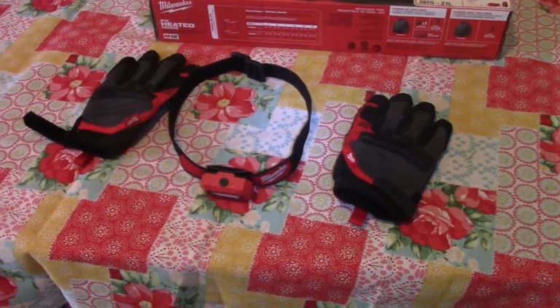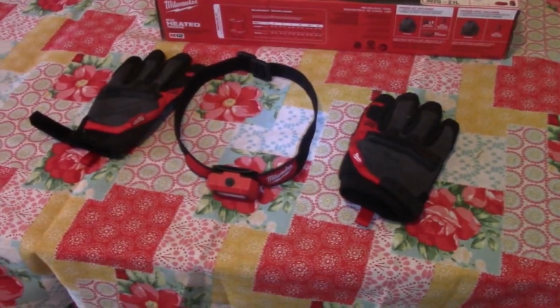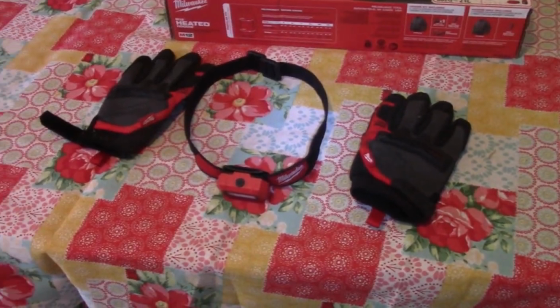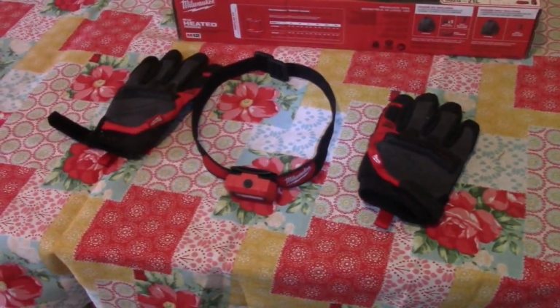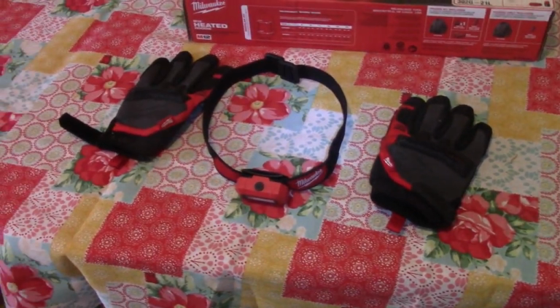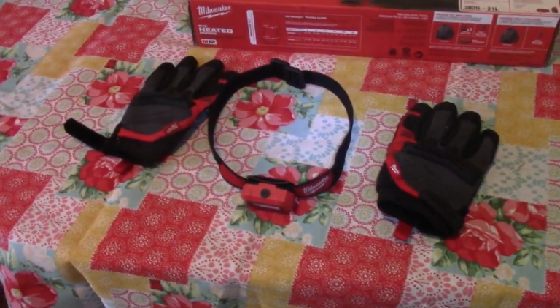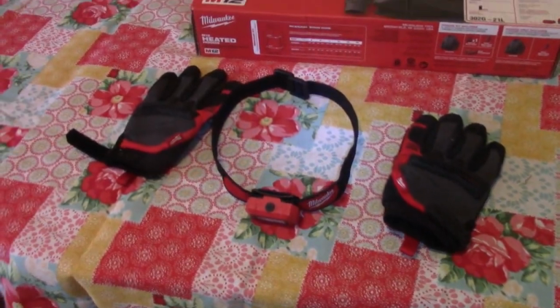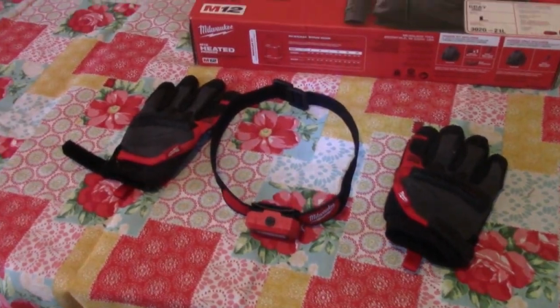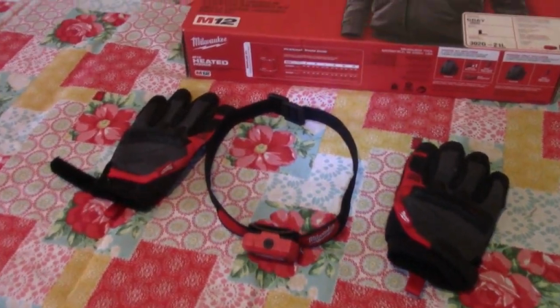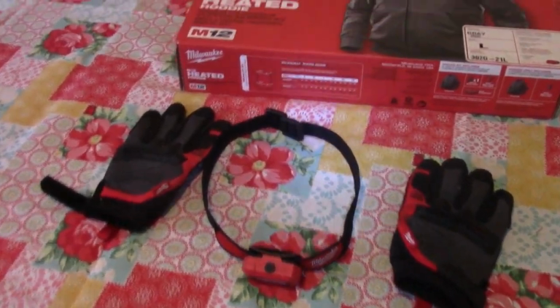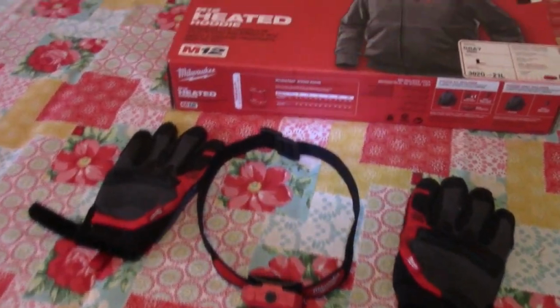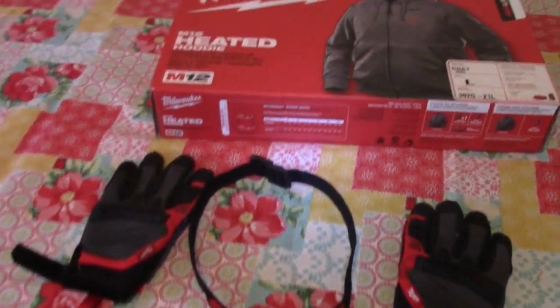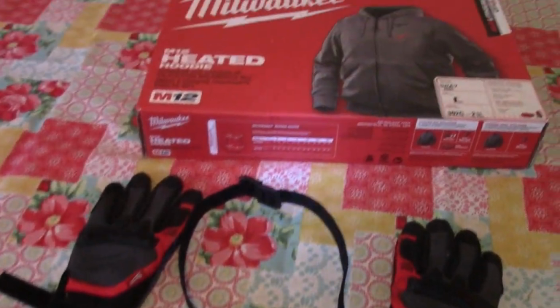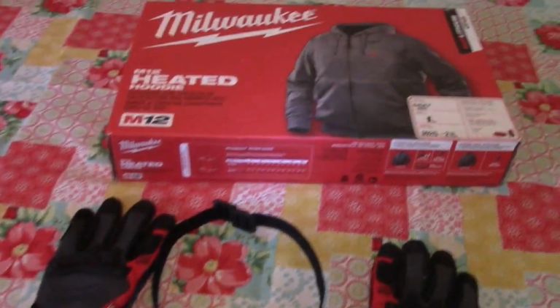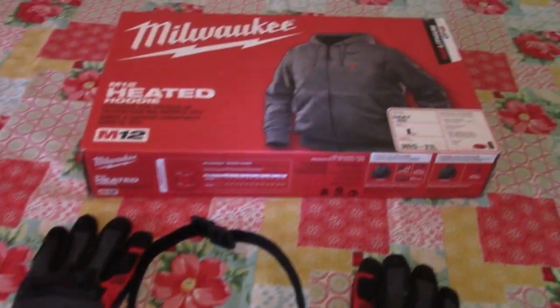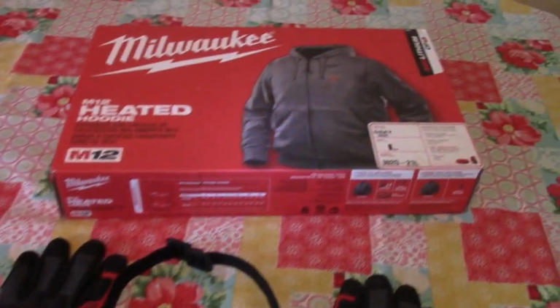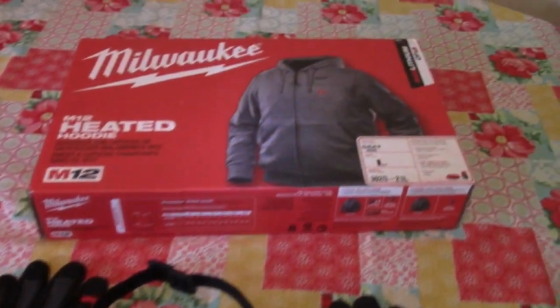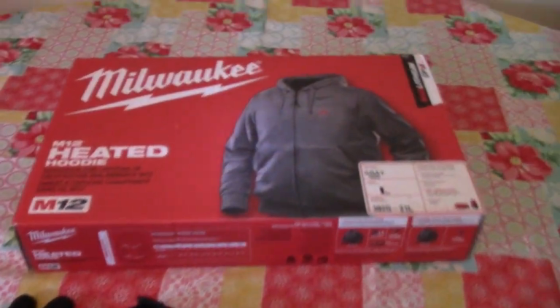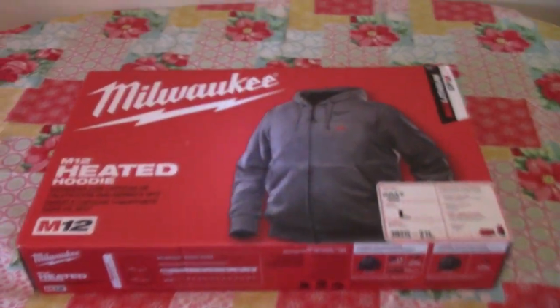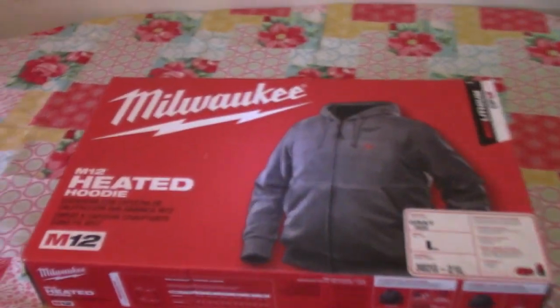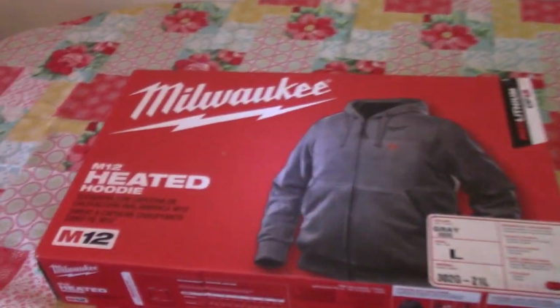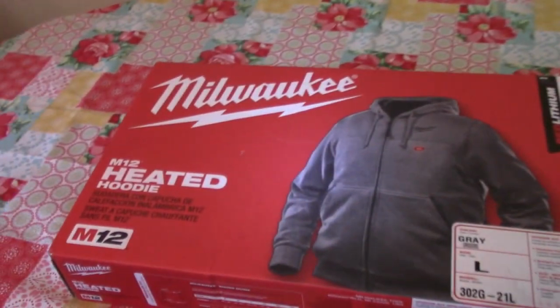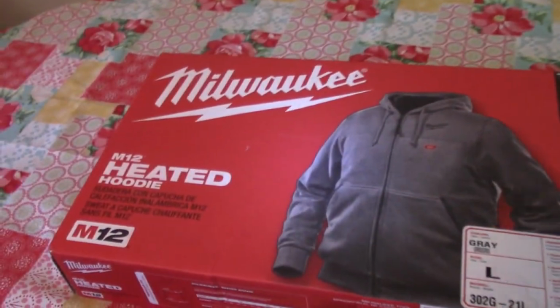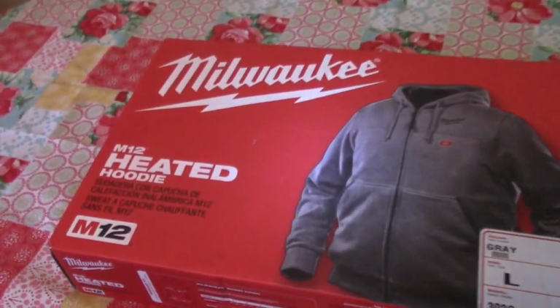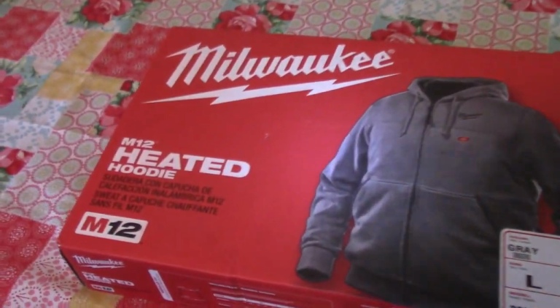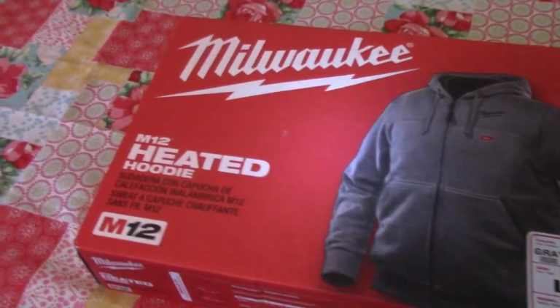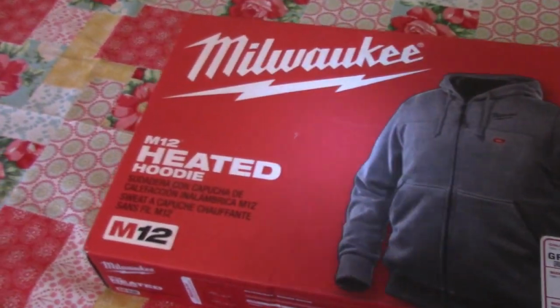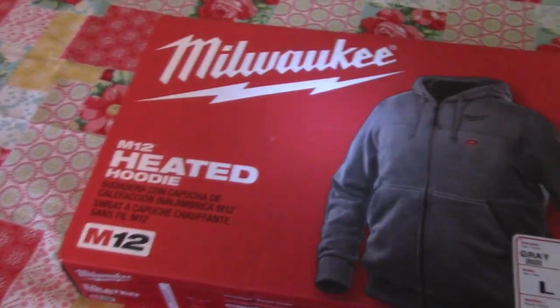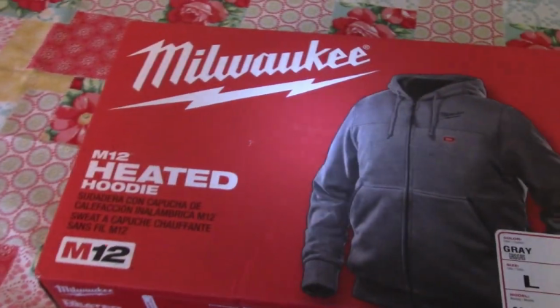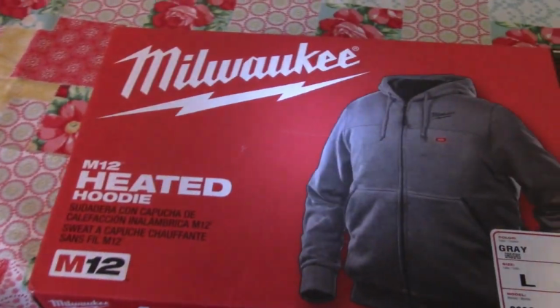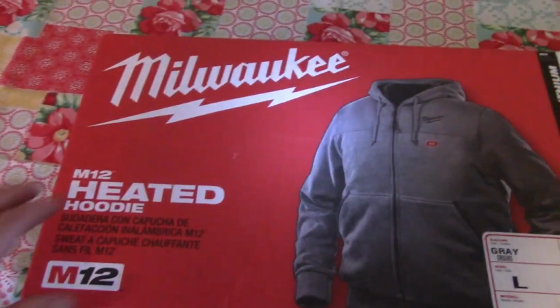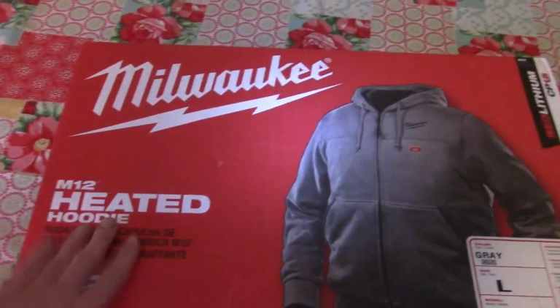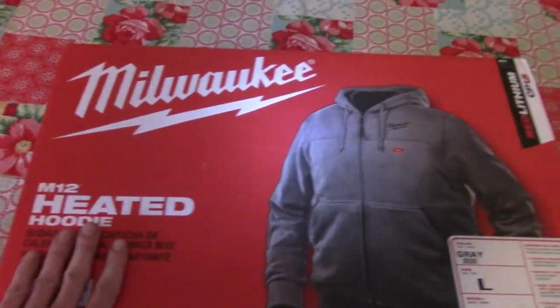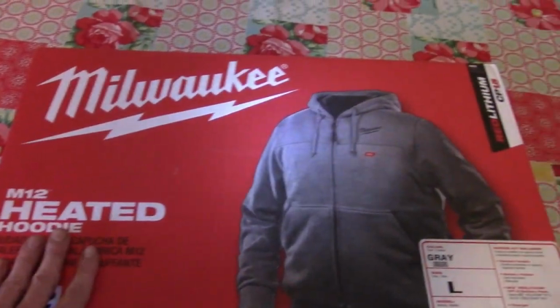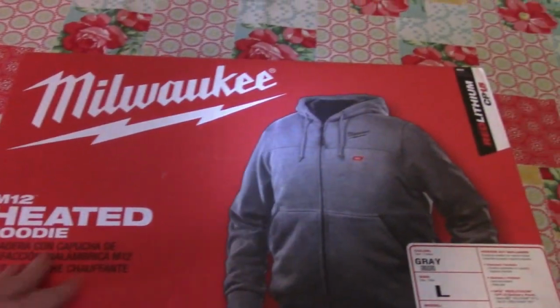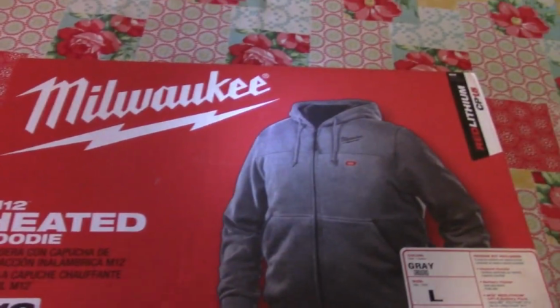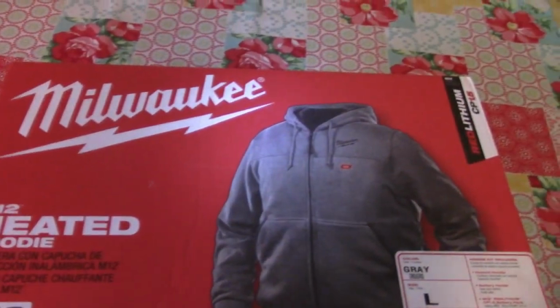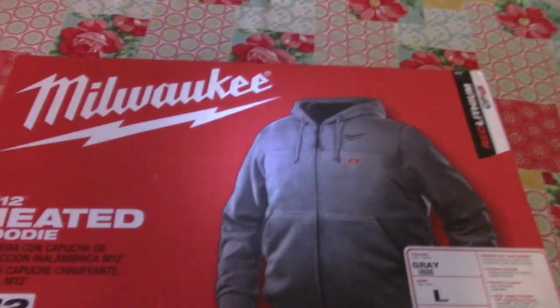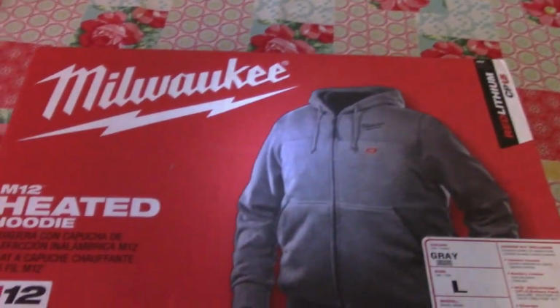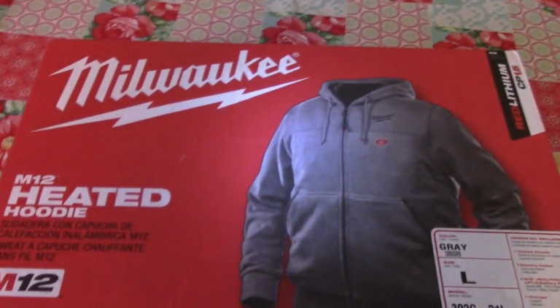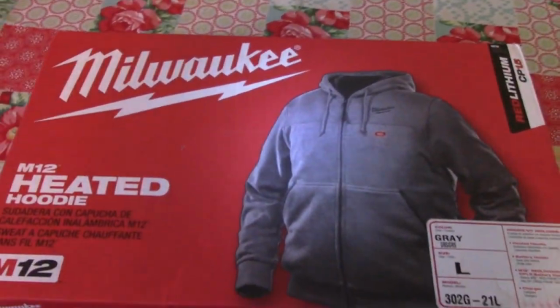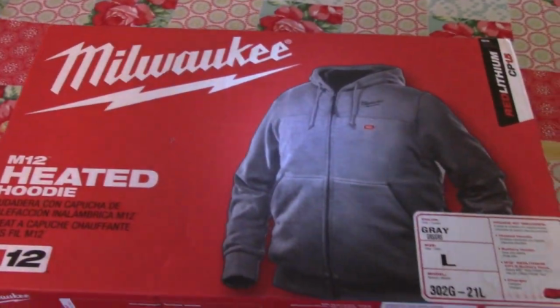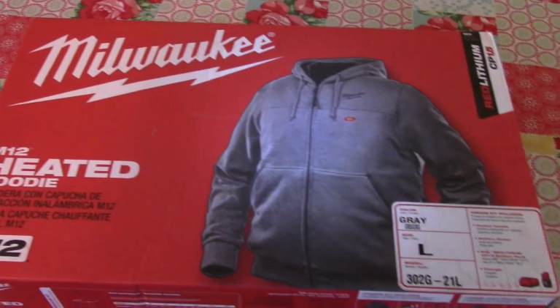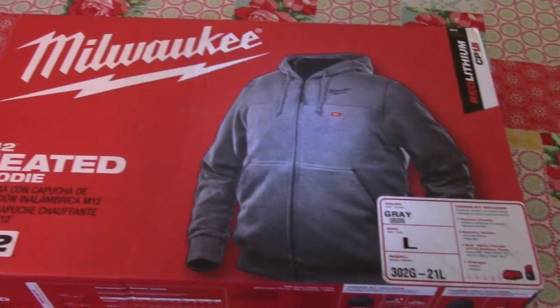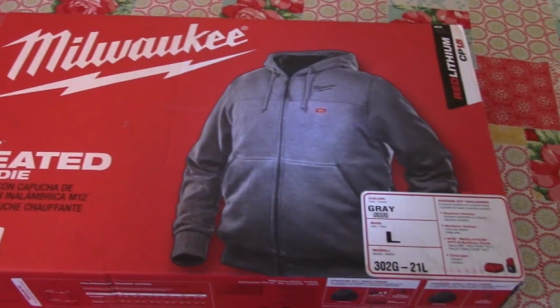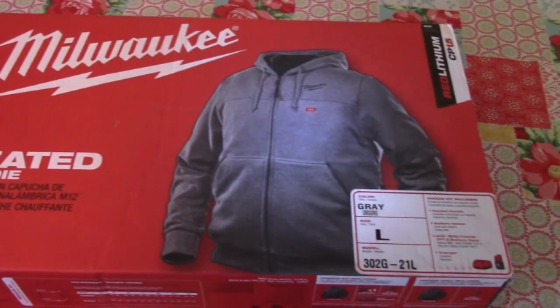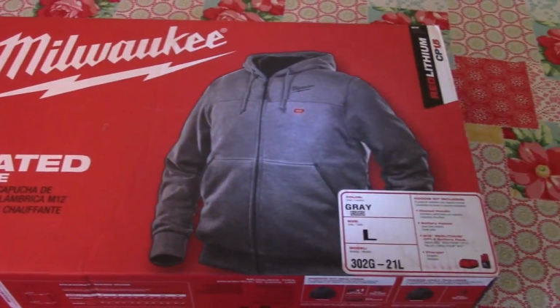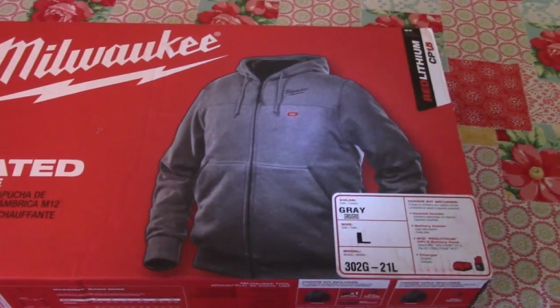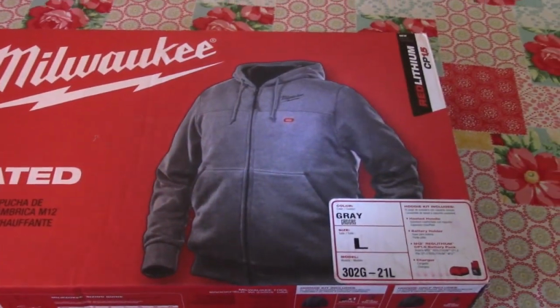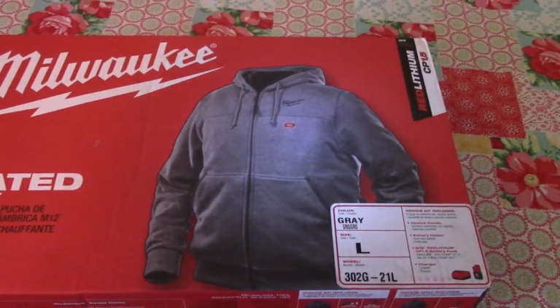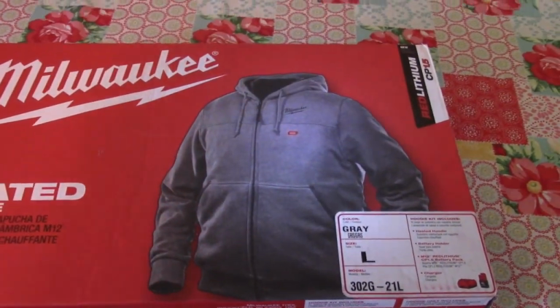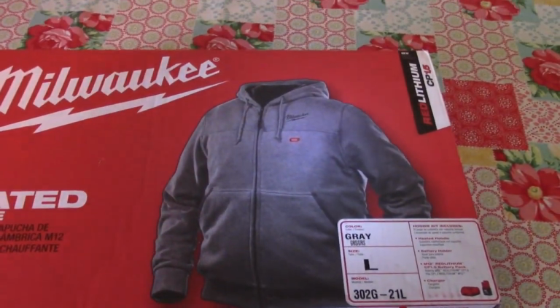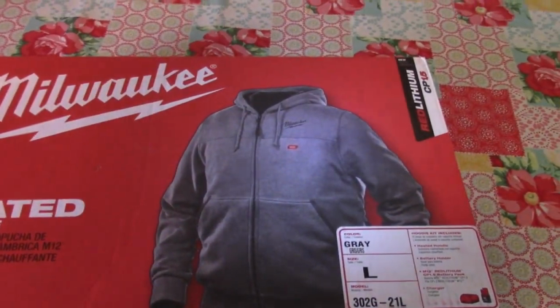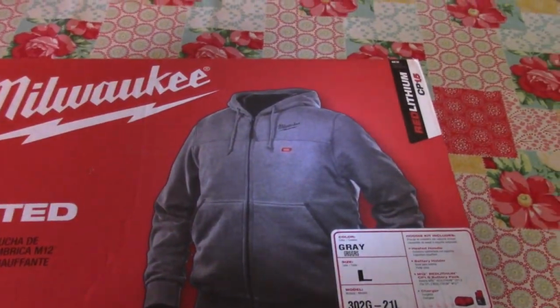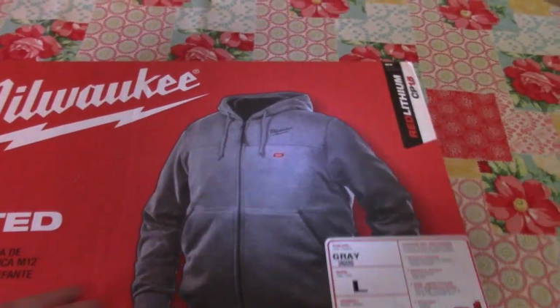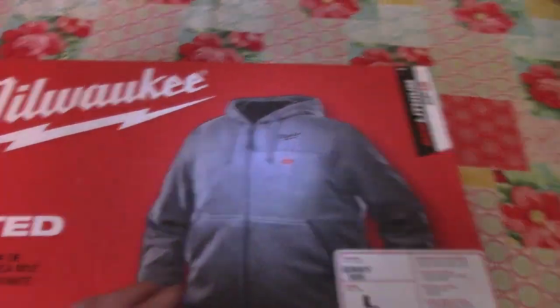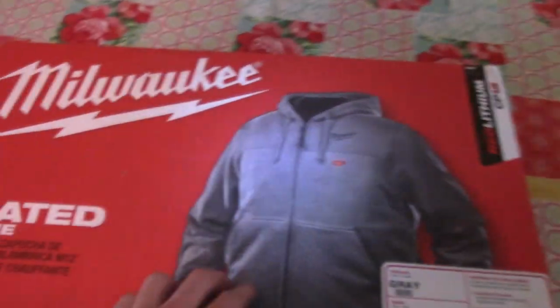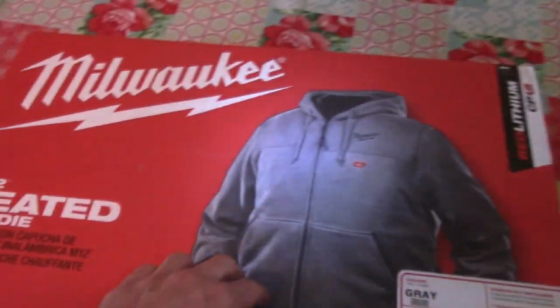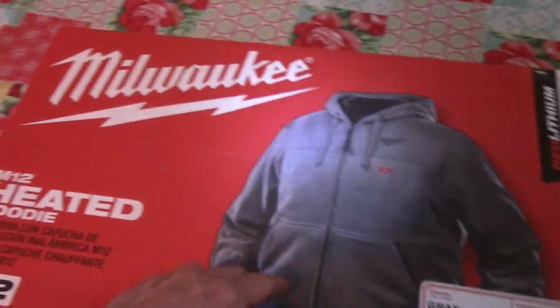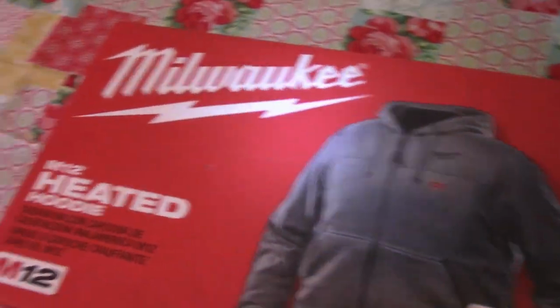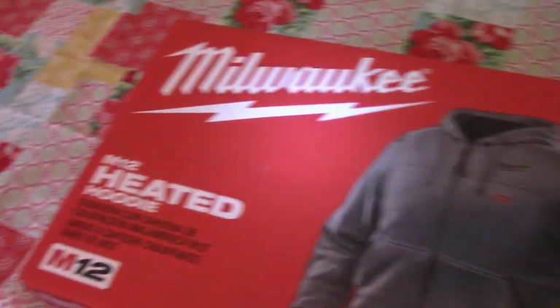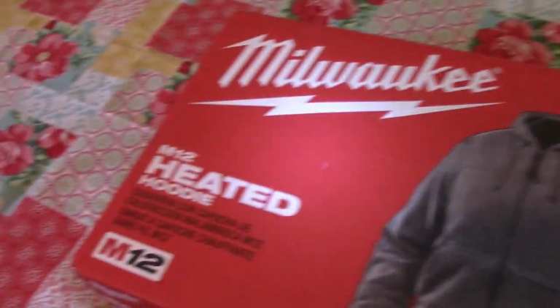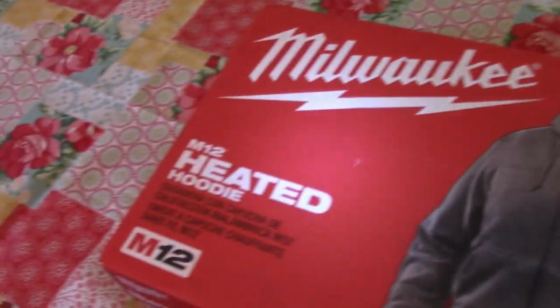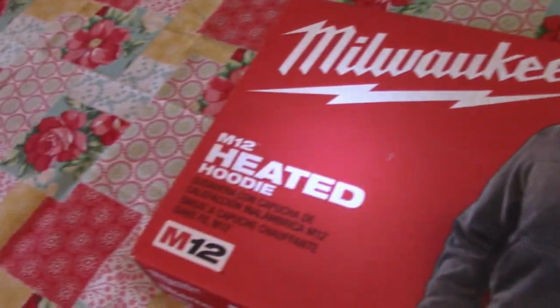Alright ladies and gentlemen, unboxing time with John Picker. Check out what we got. We got the new Milwaukee heated friggin' hoodie.